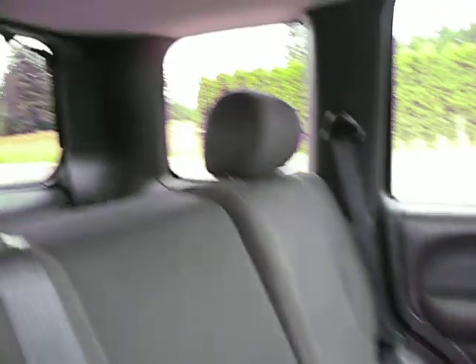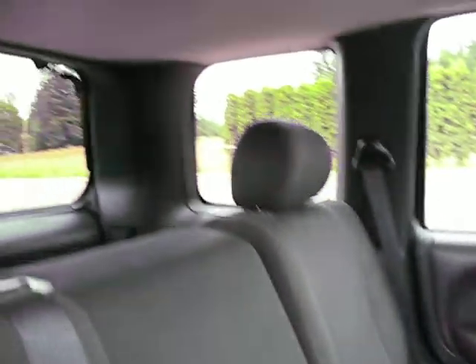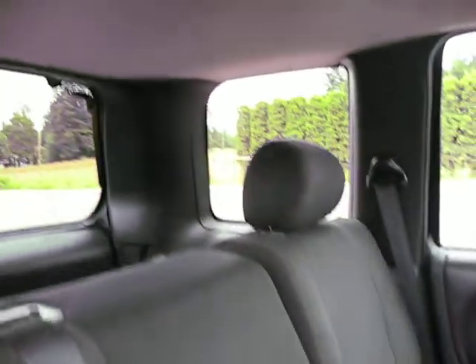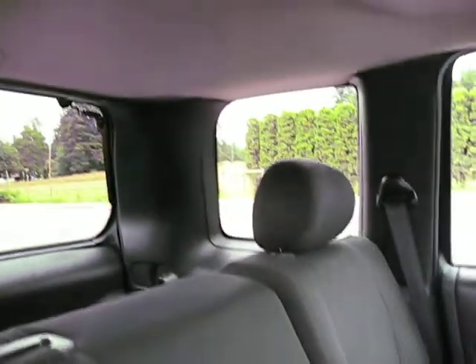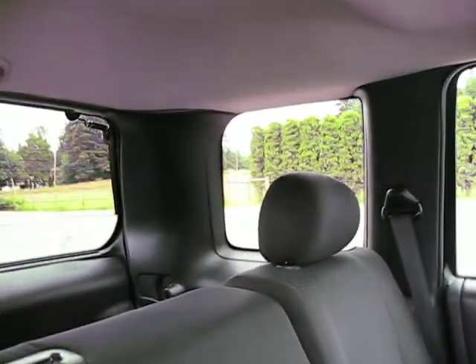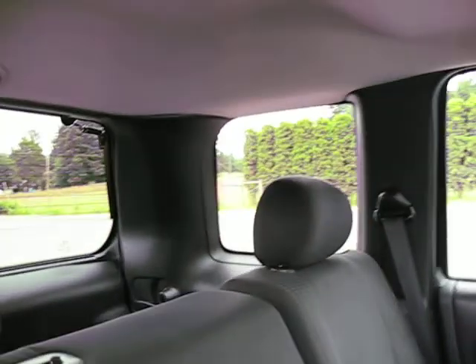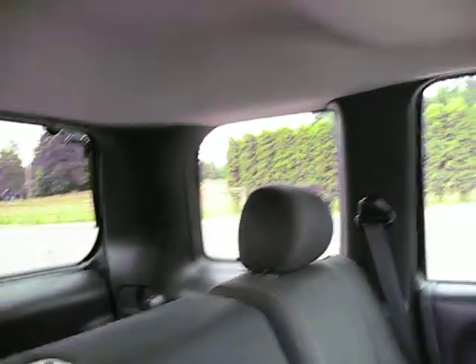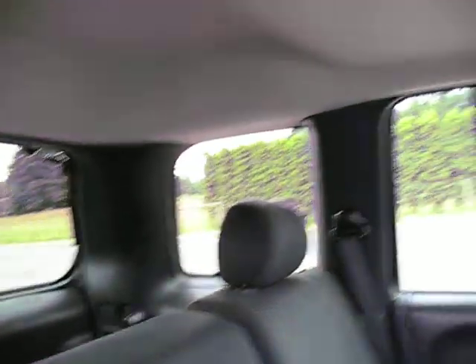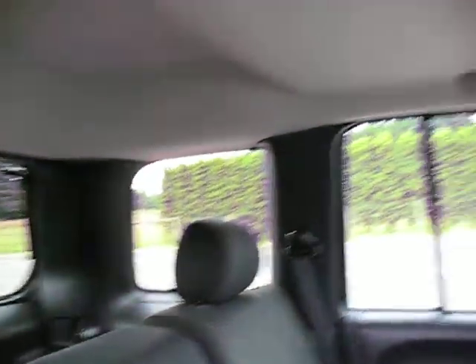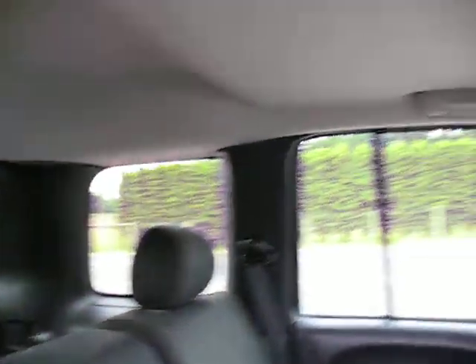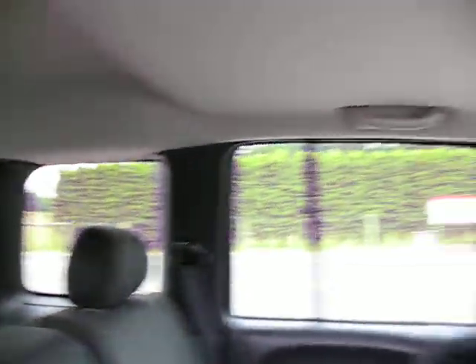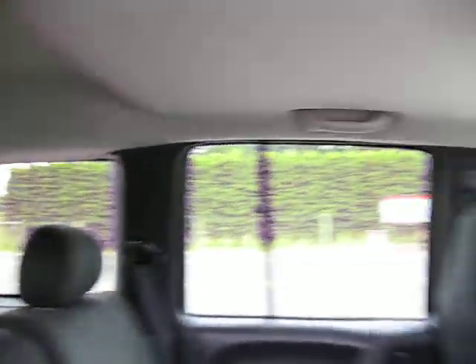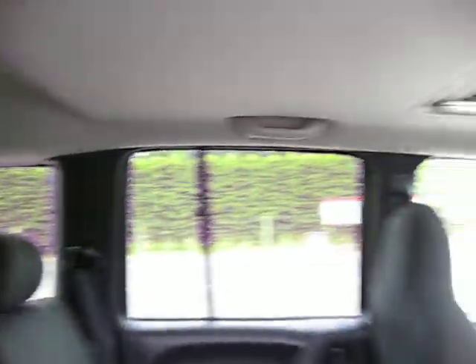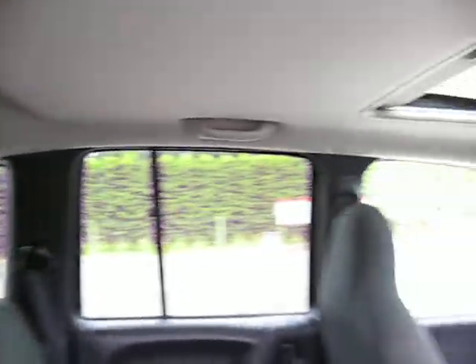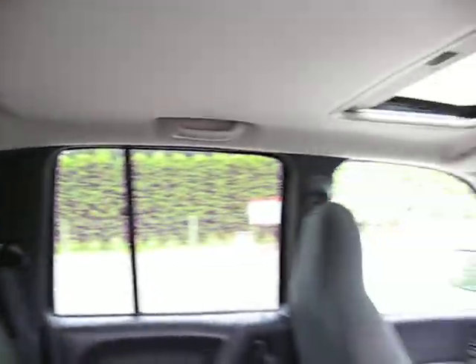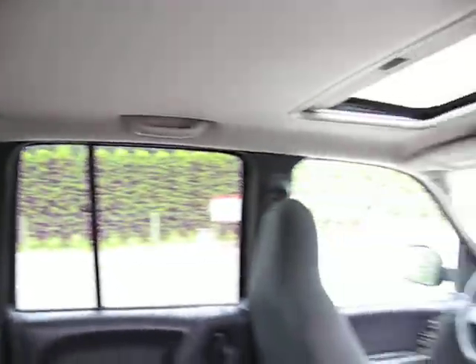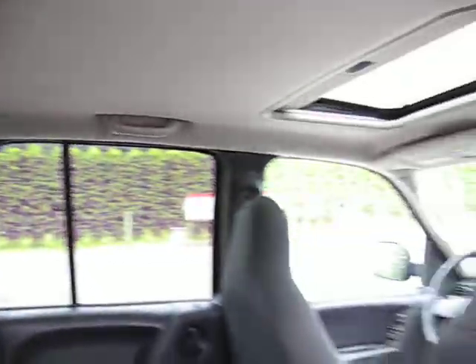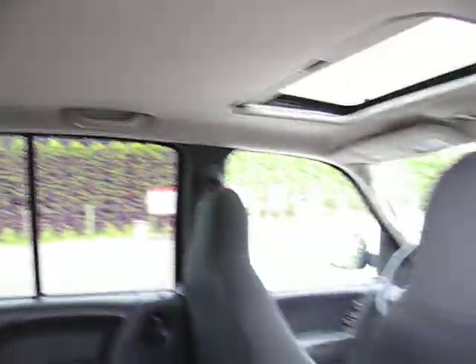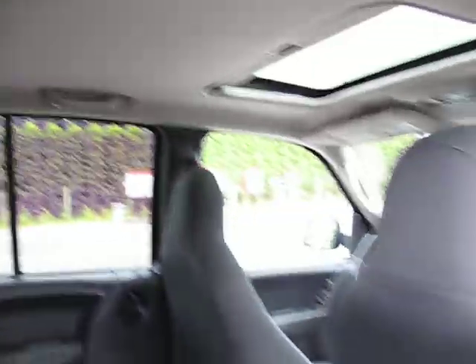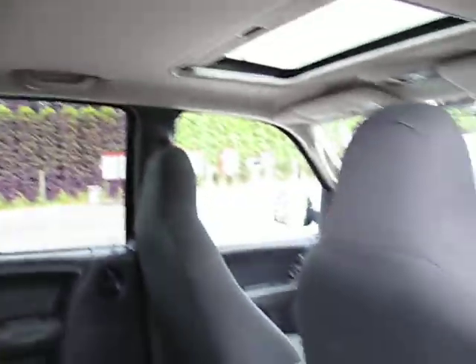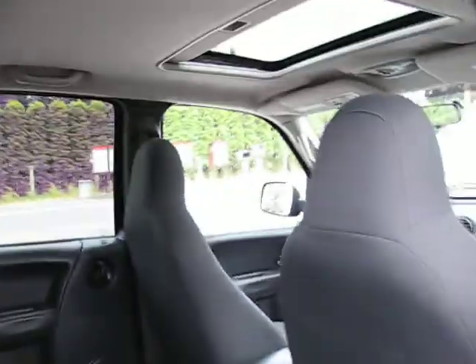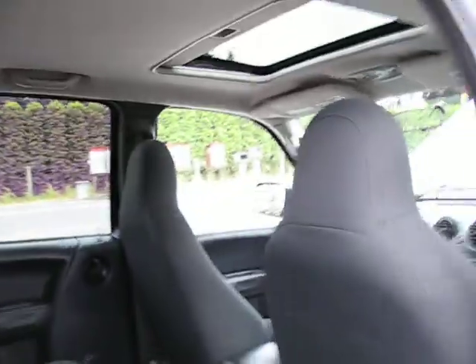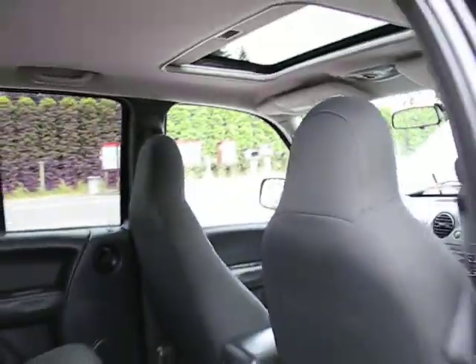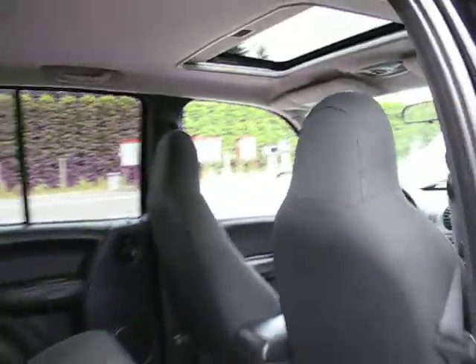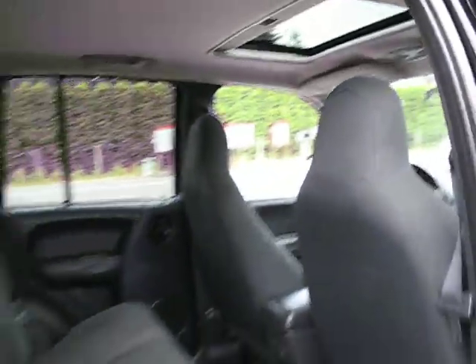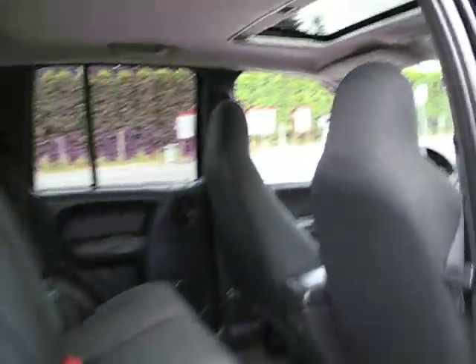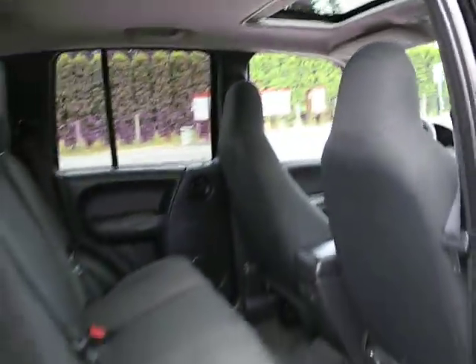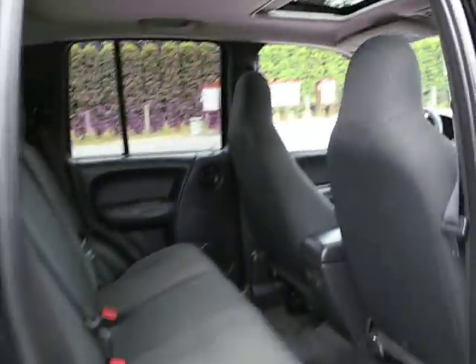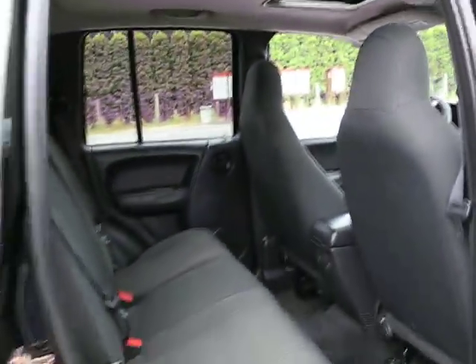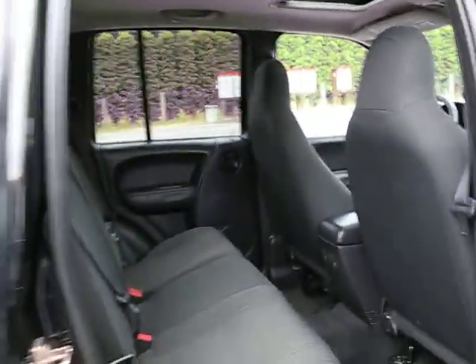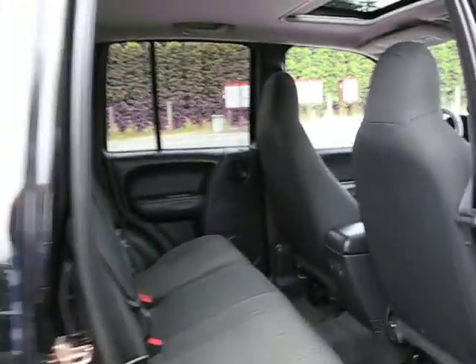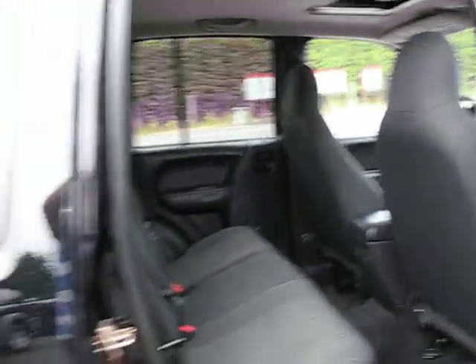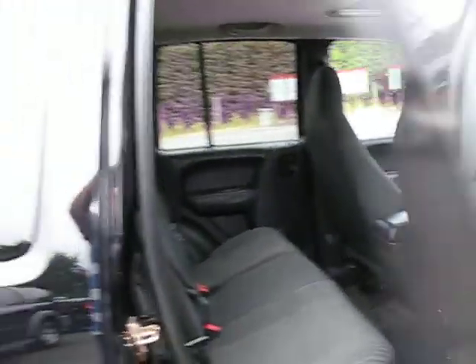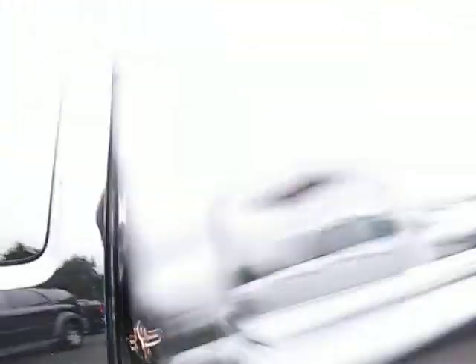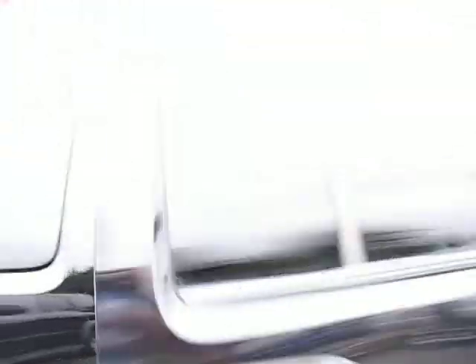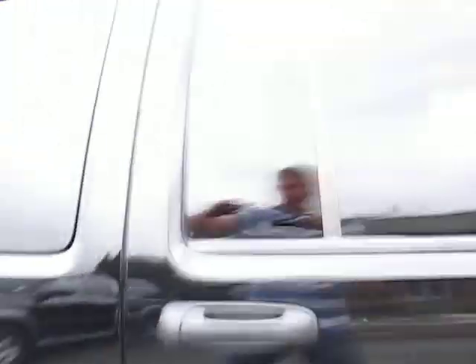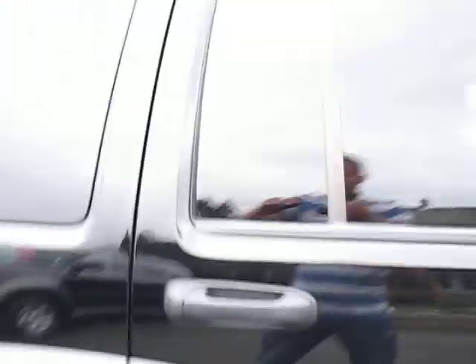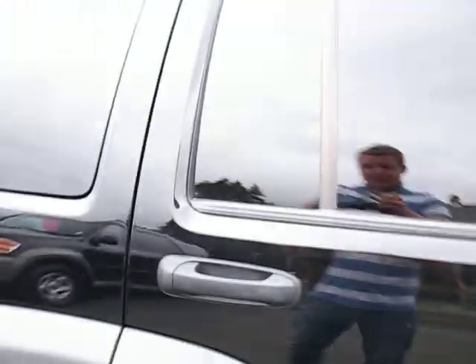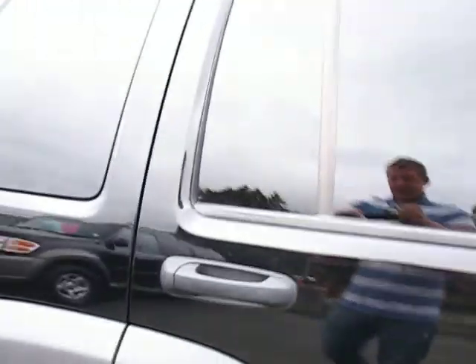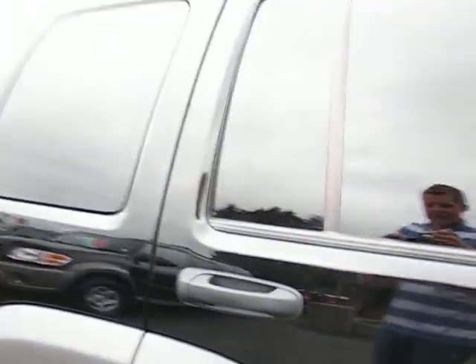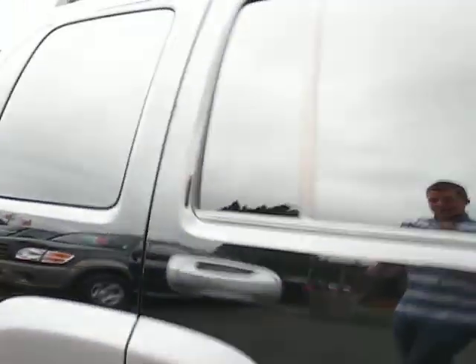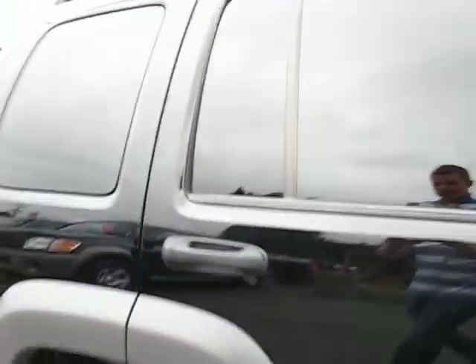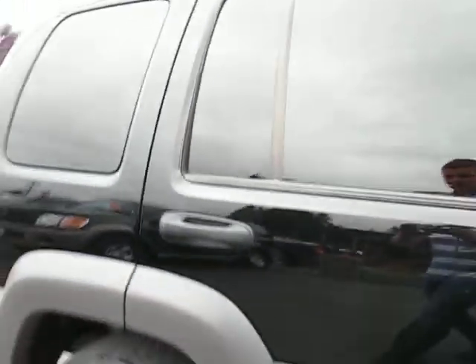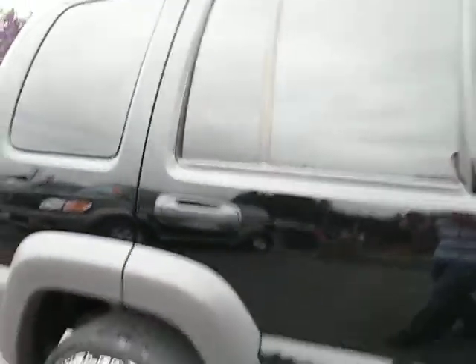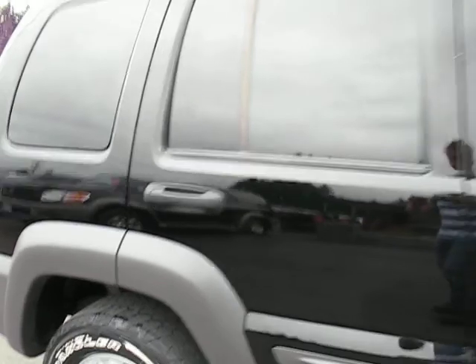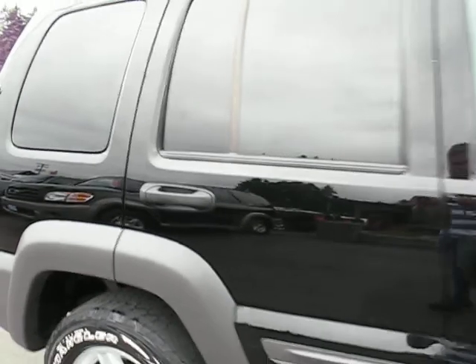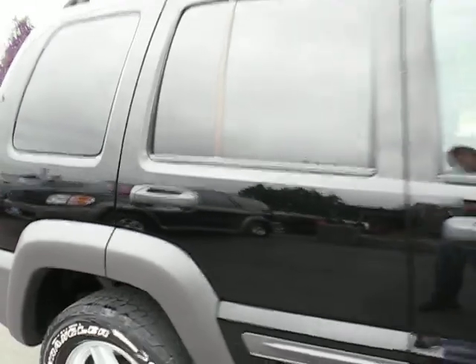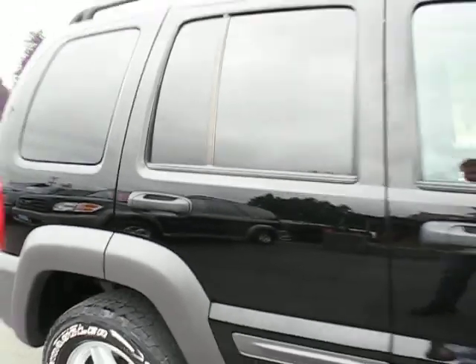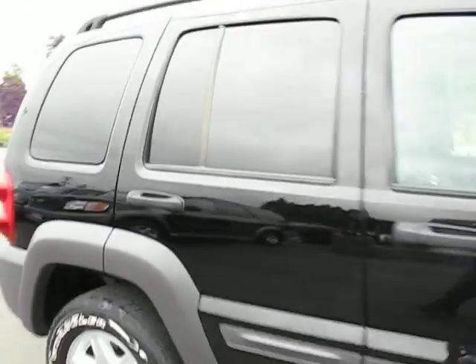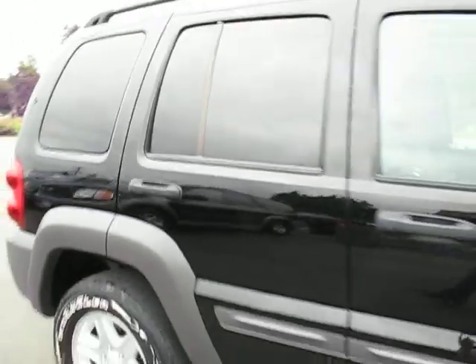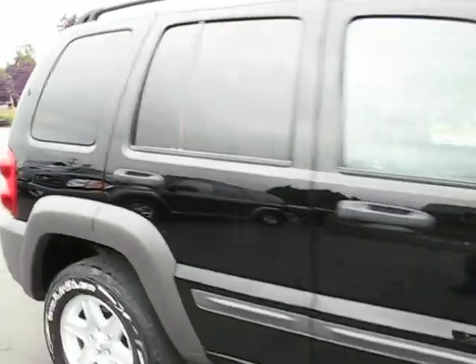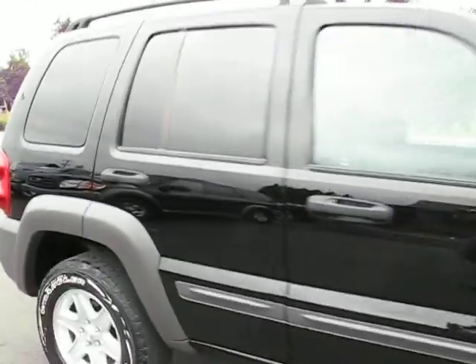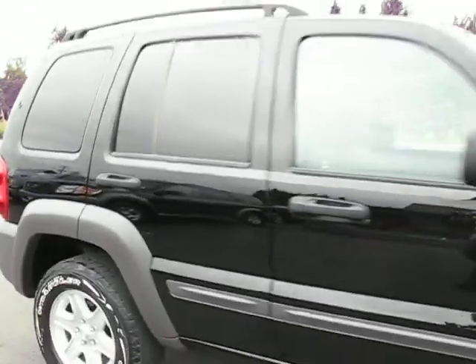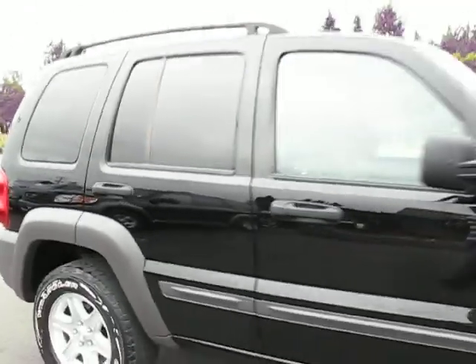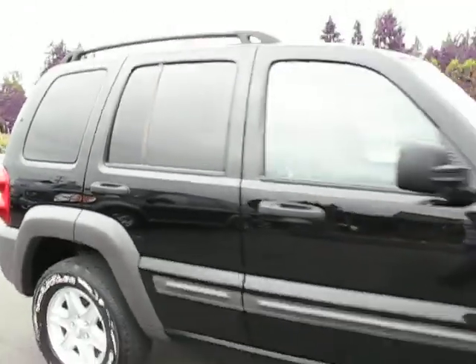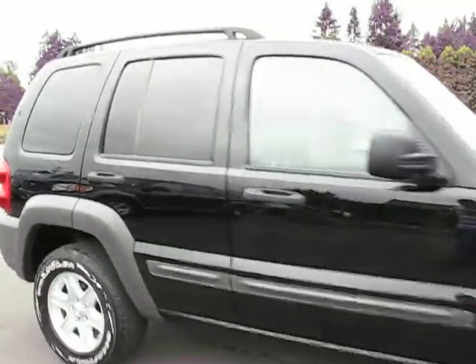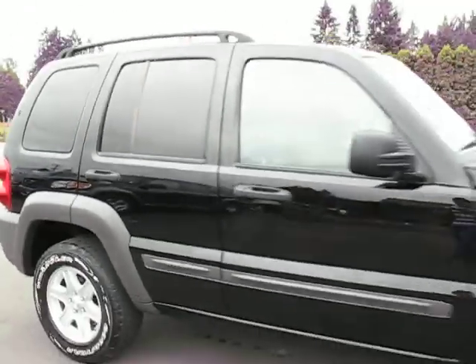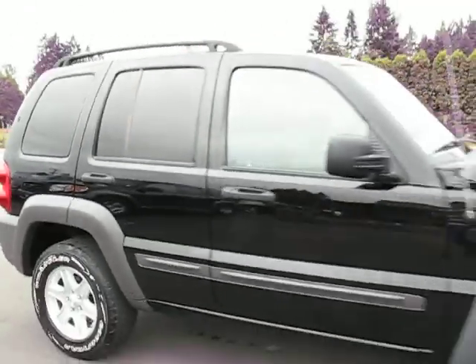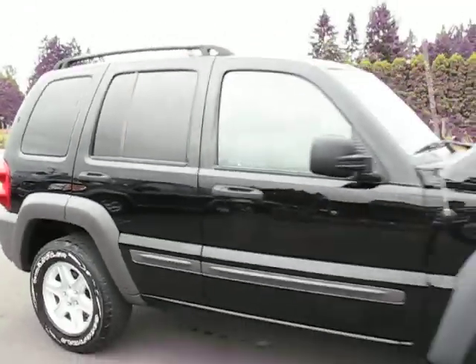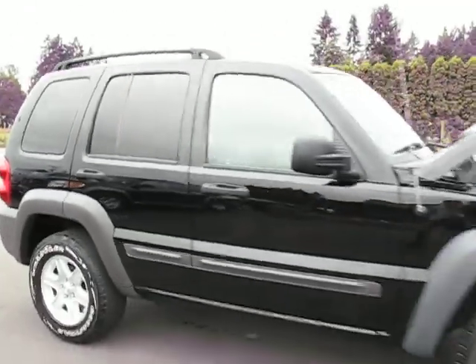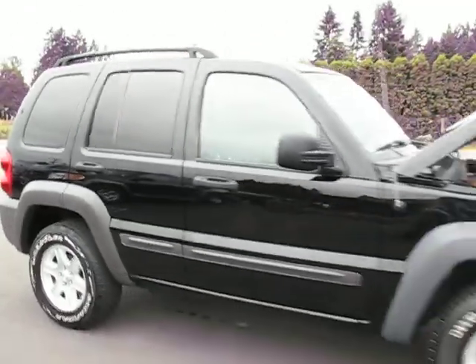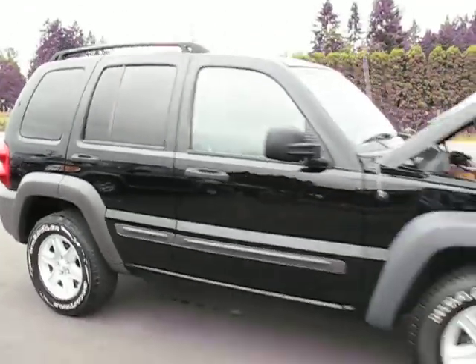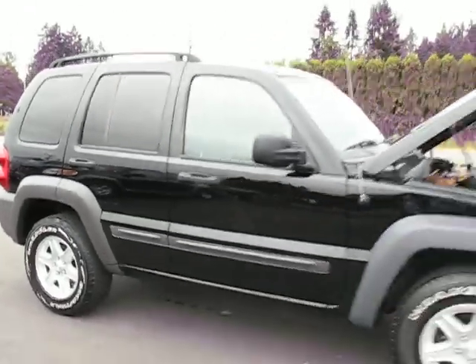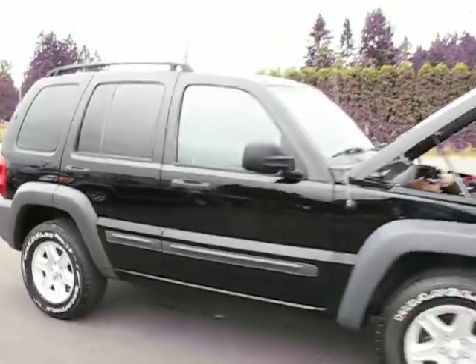You can view the Jeep at Kolenberg Motors at 3537 Couch and Lake Road in Duncan.